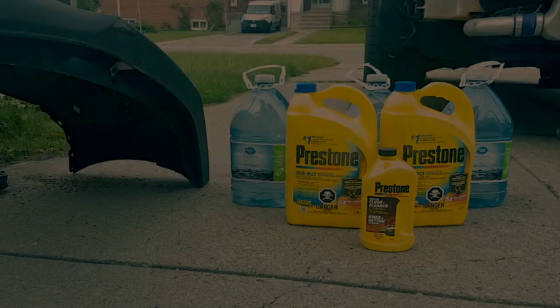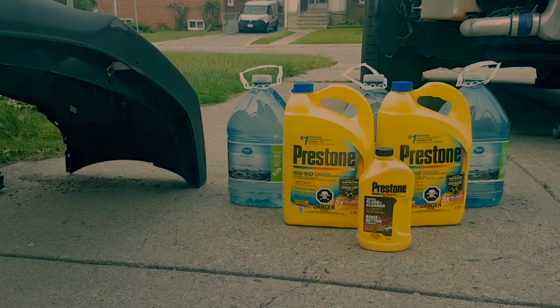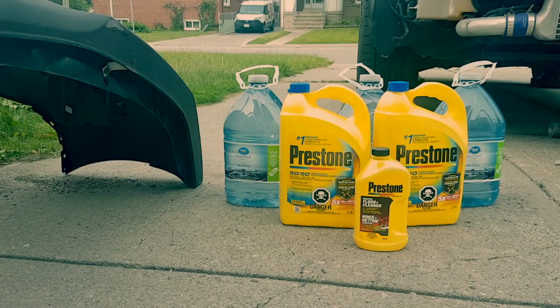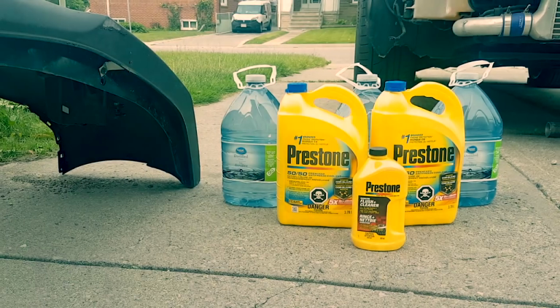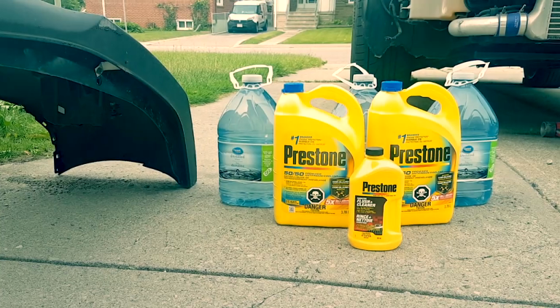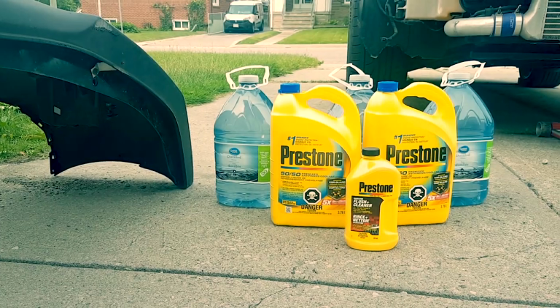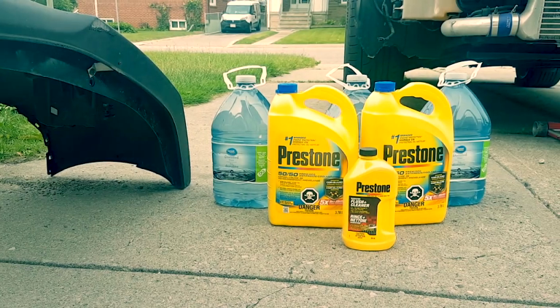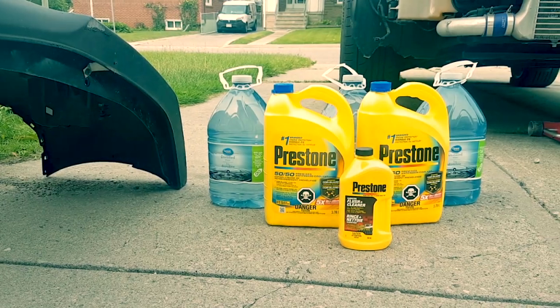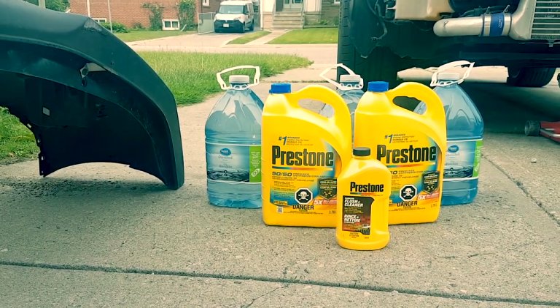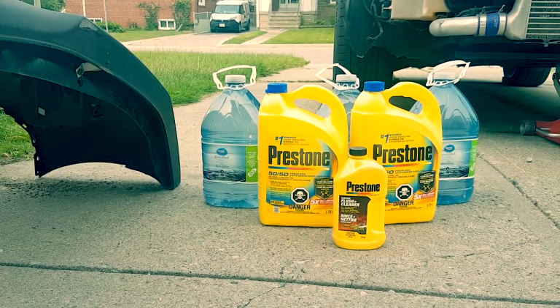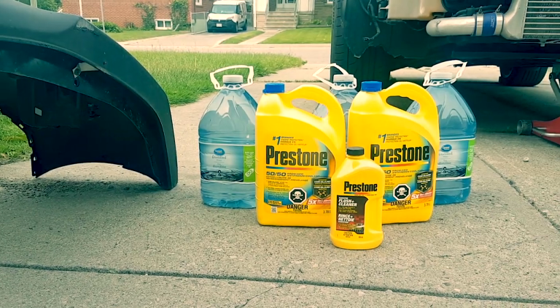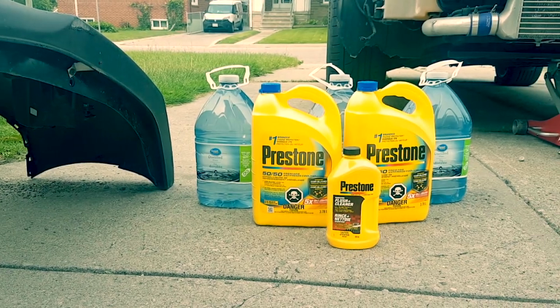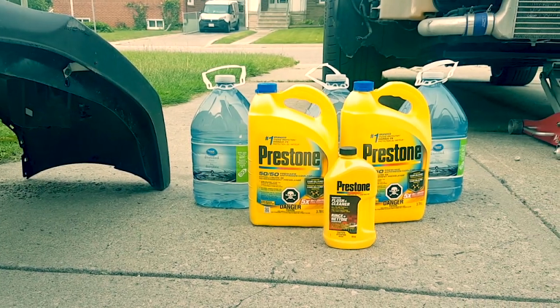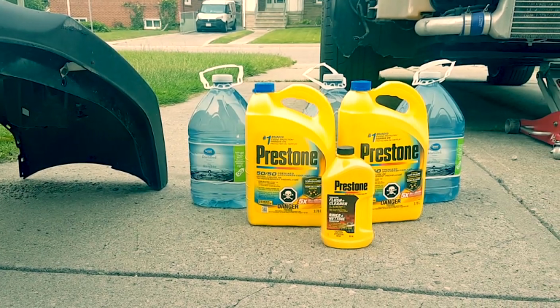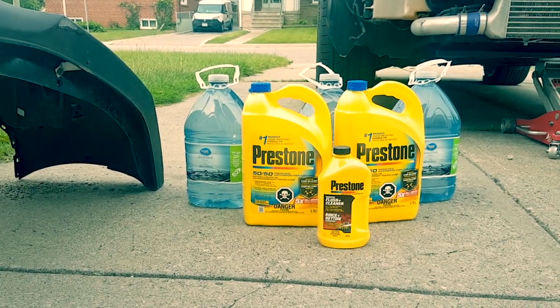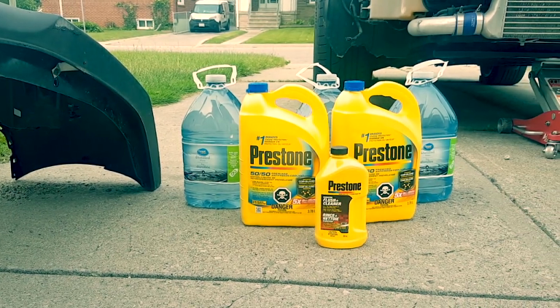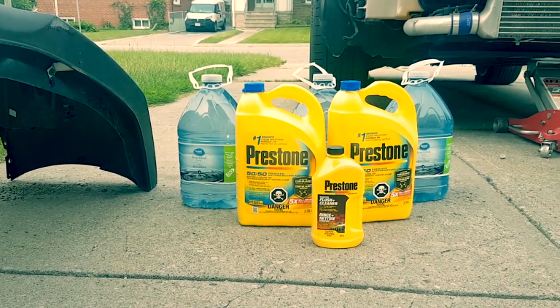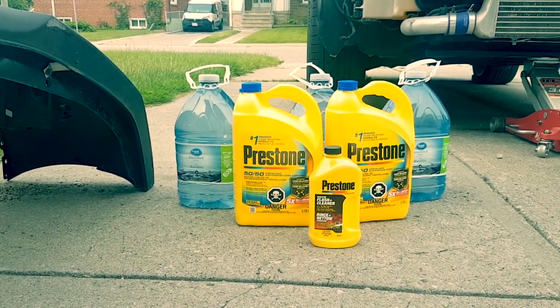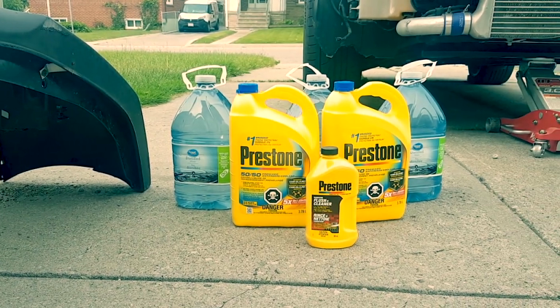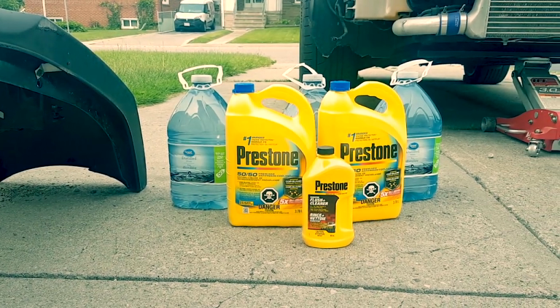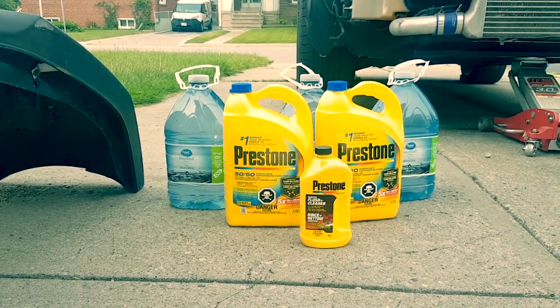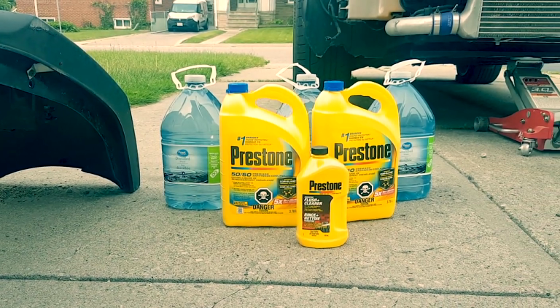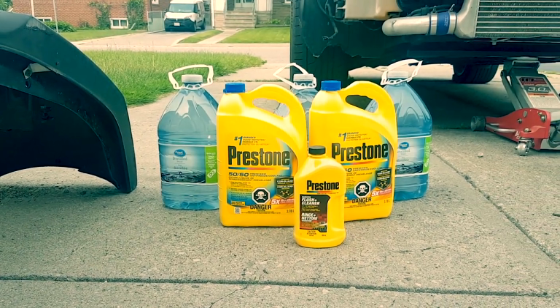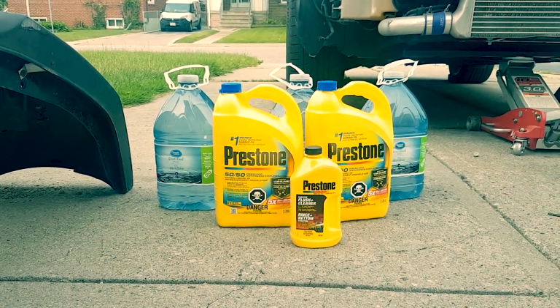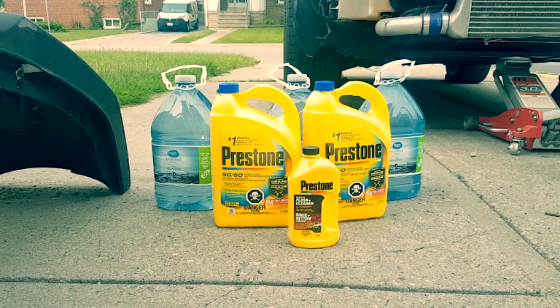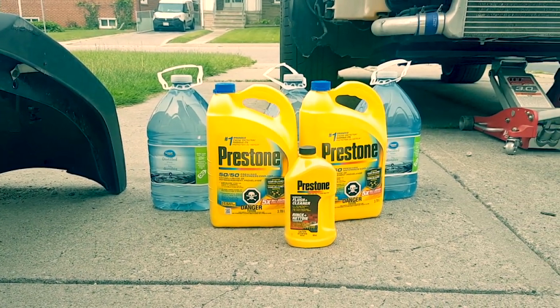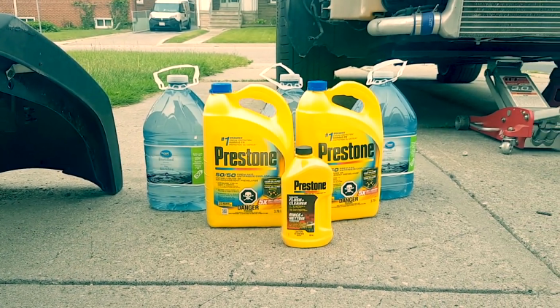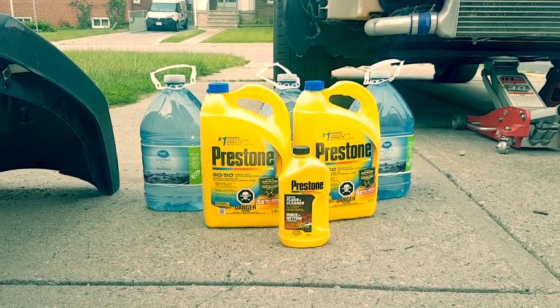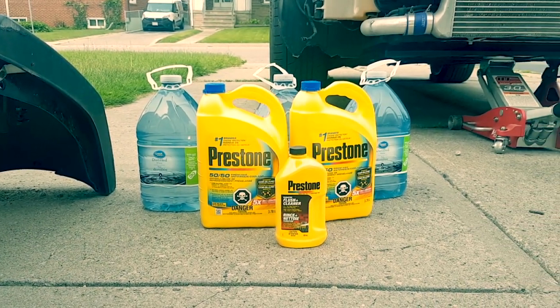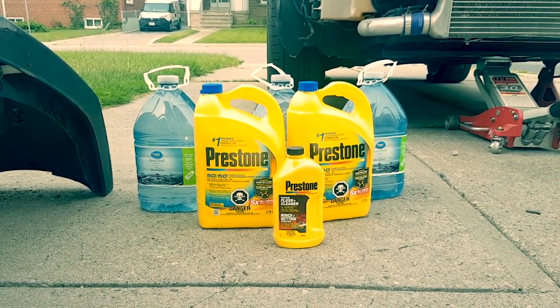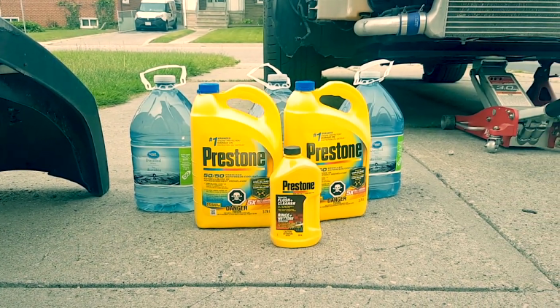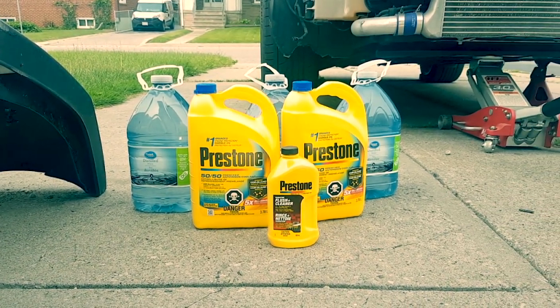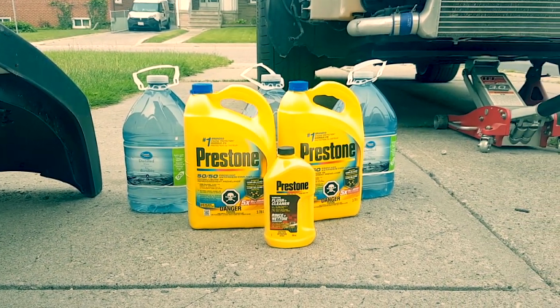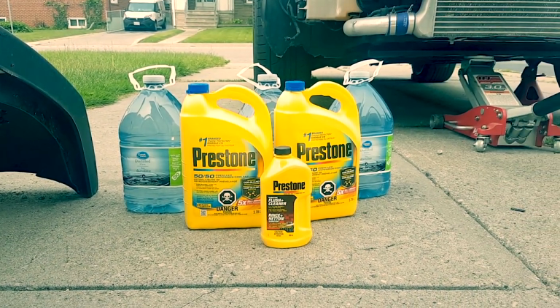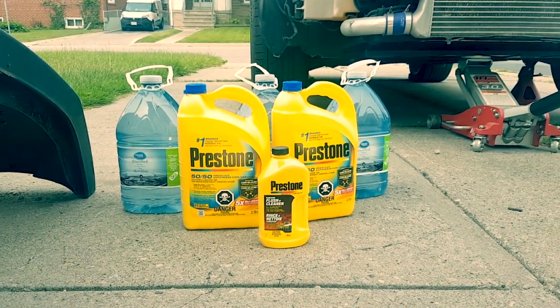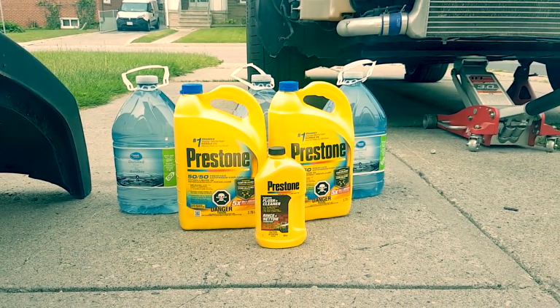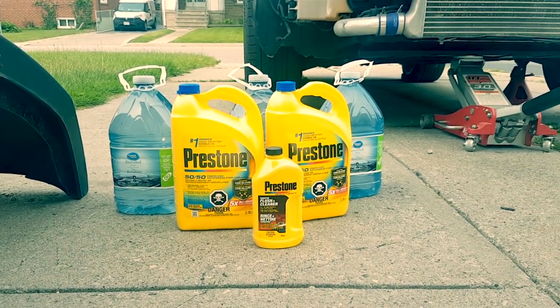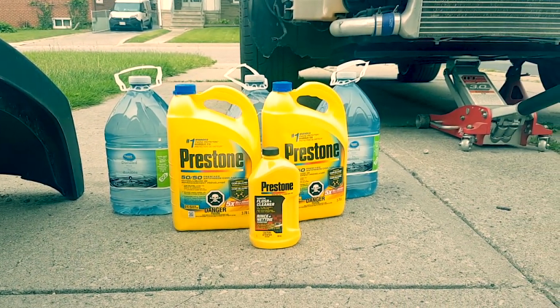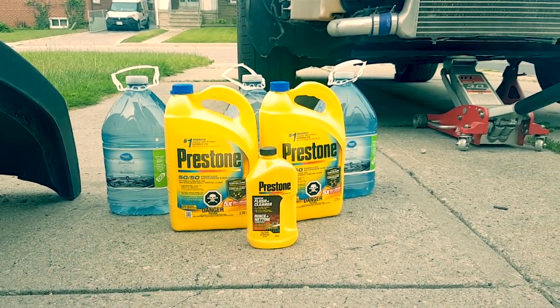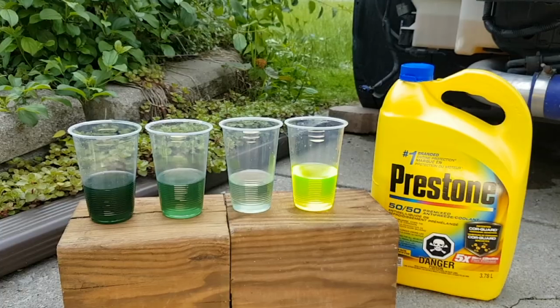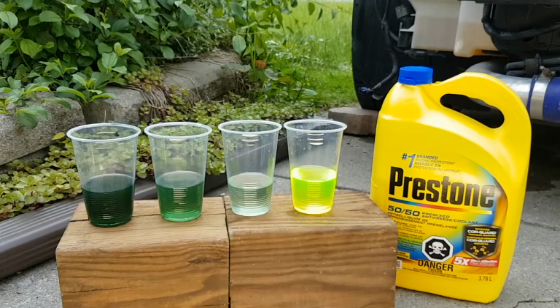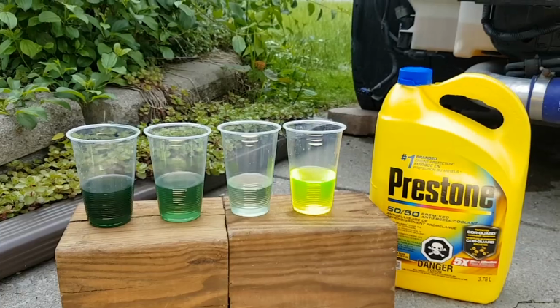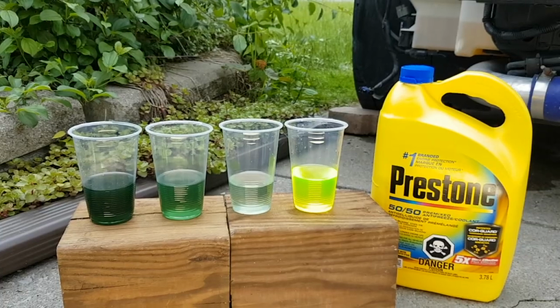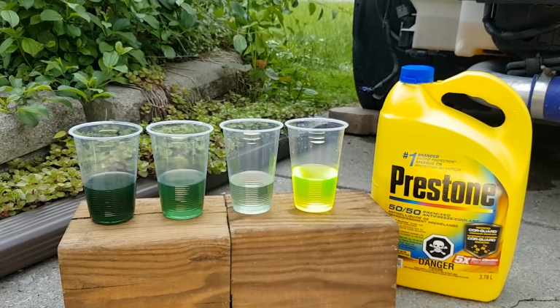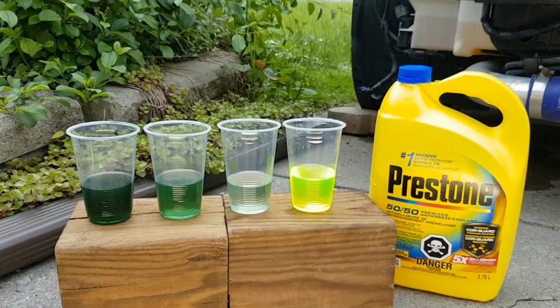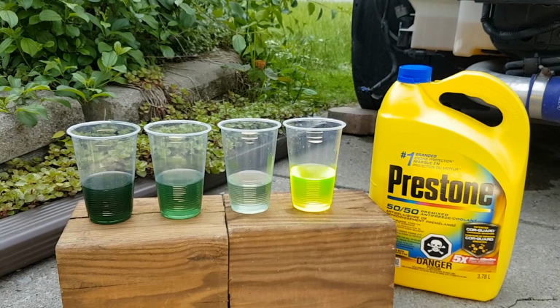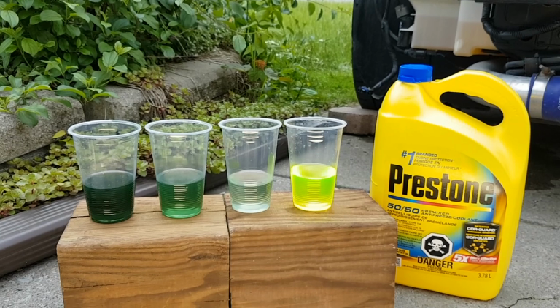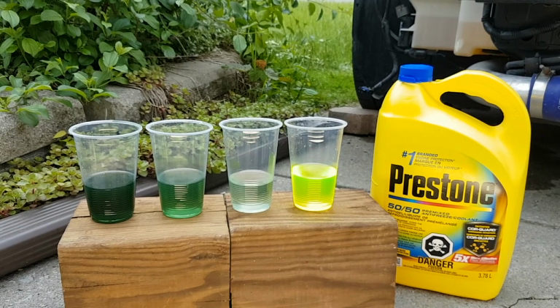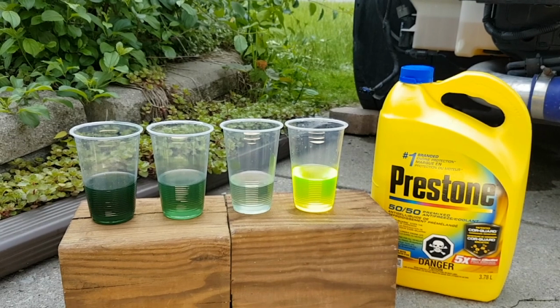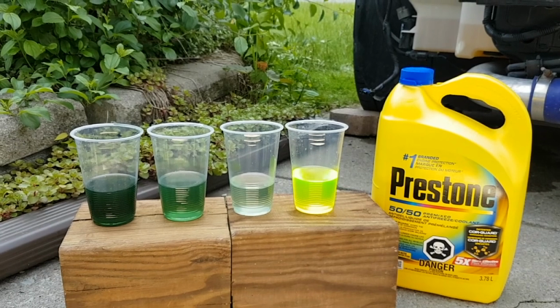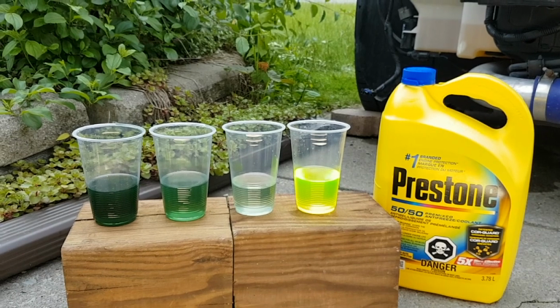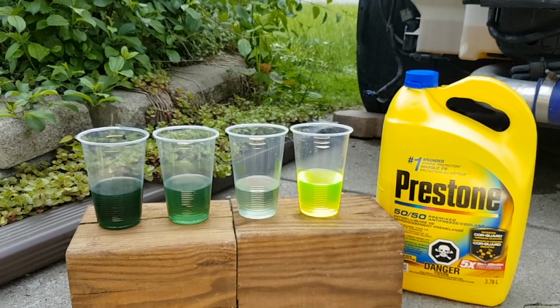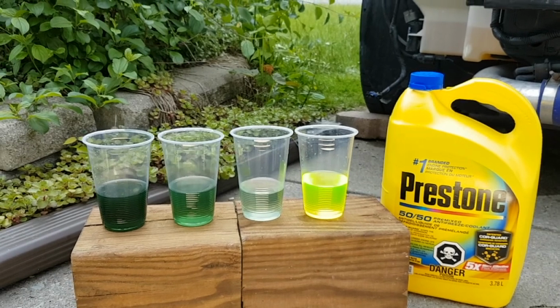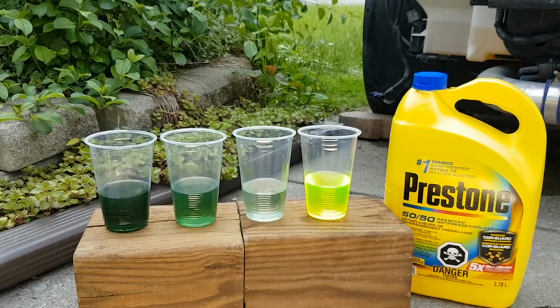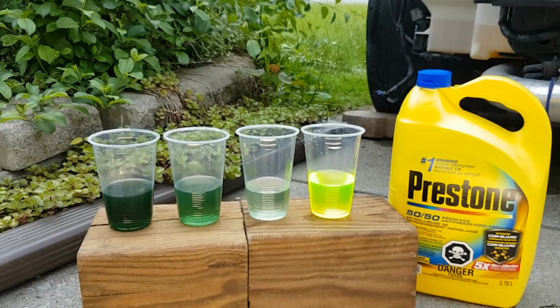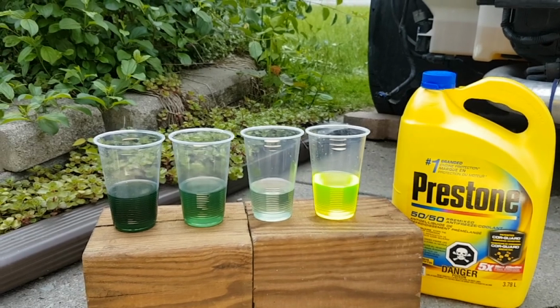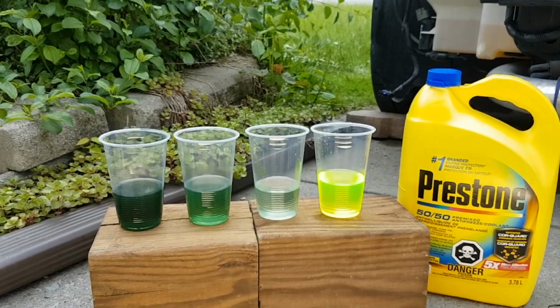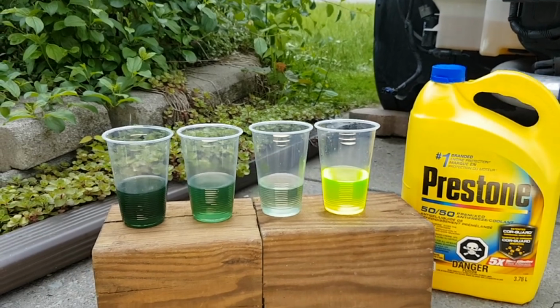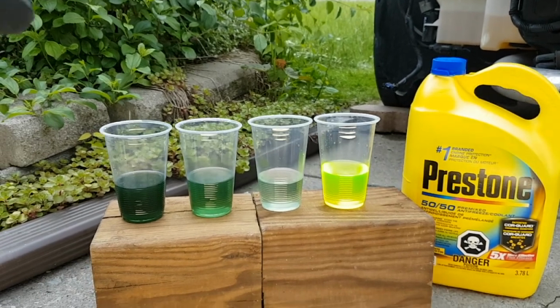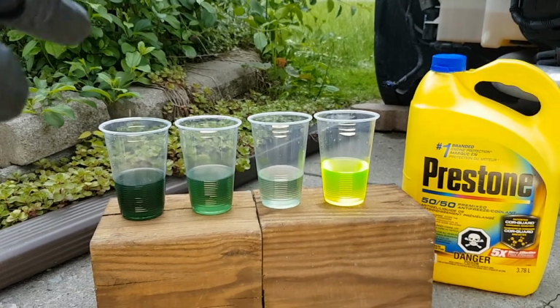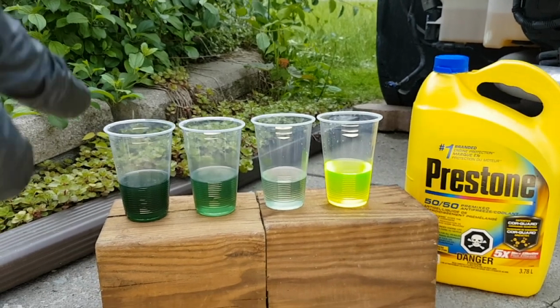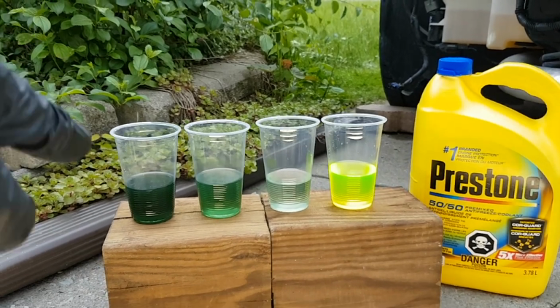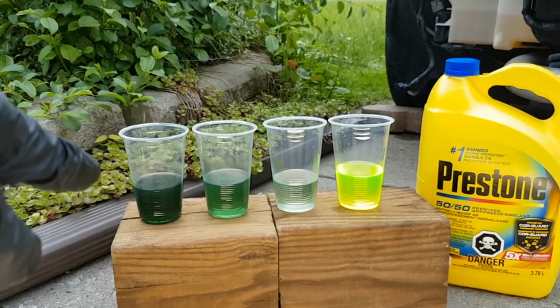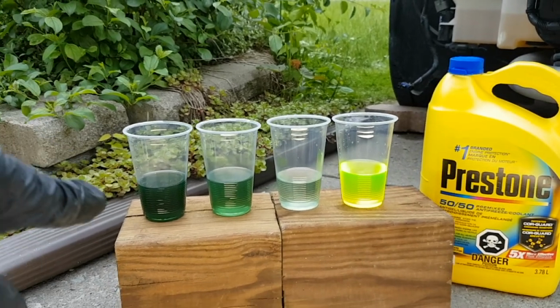Another week, another video, and this time we're going to be flushing our radiator. Here's a sneak peek of your final result after two flushes.